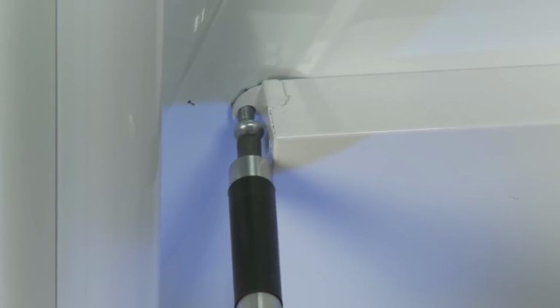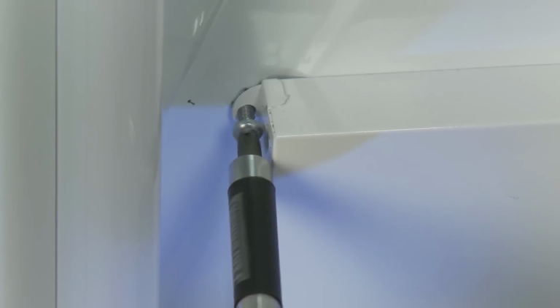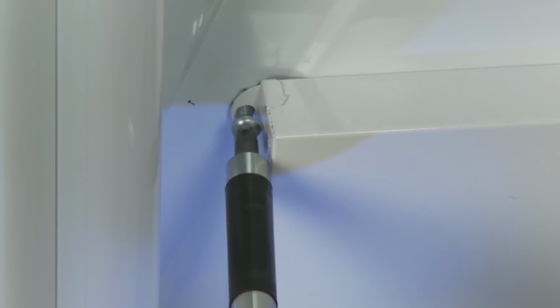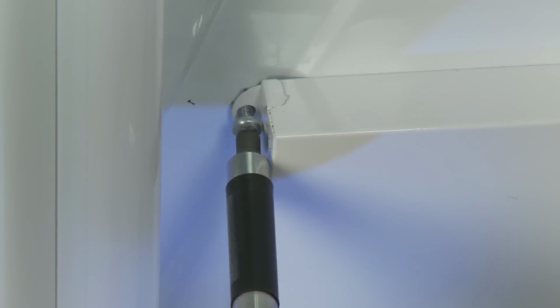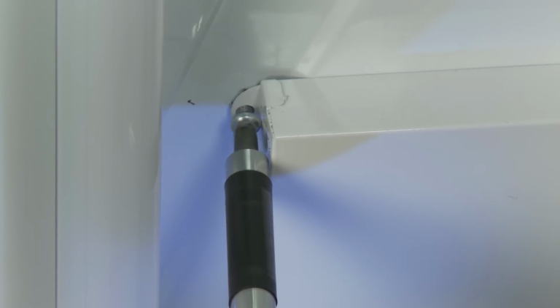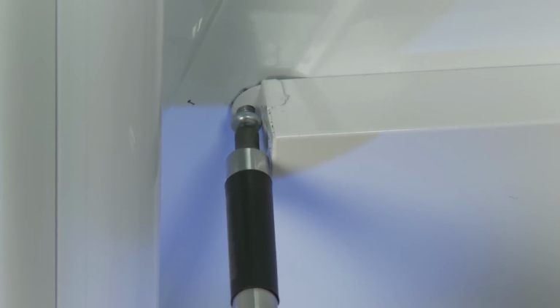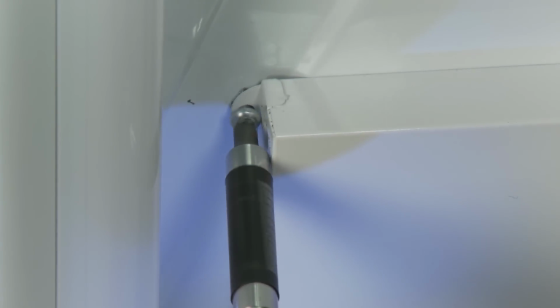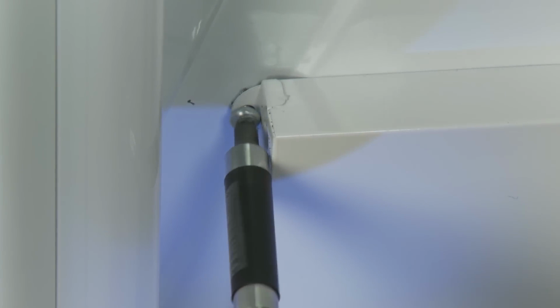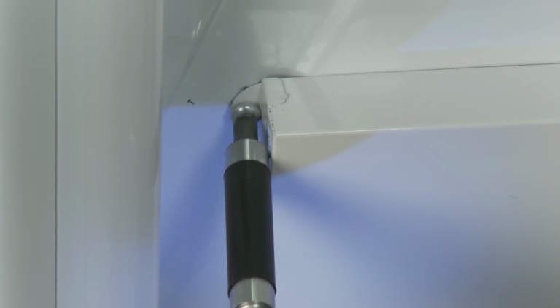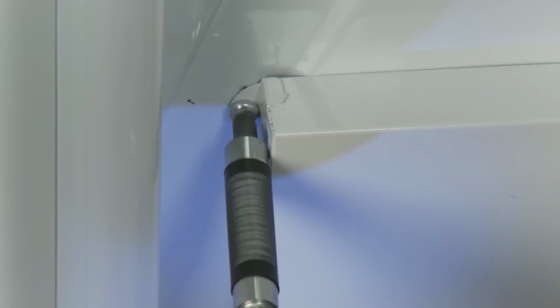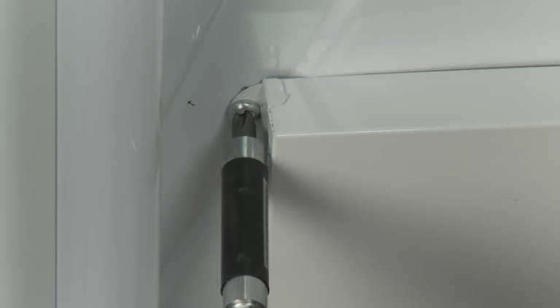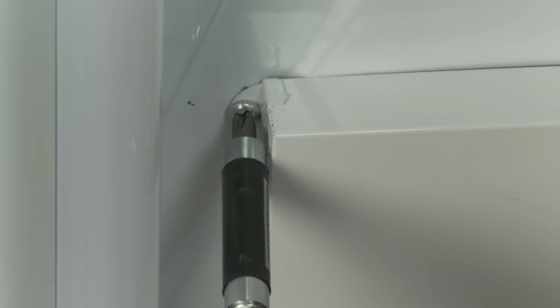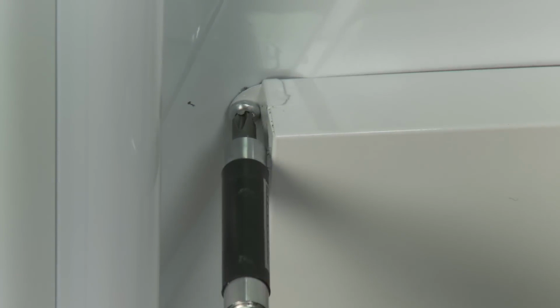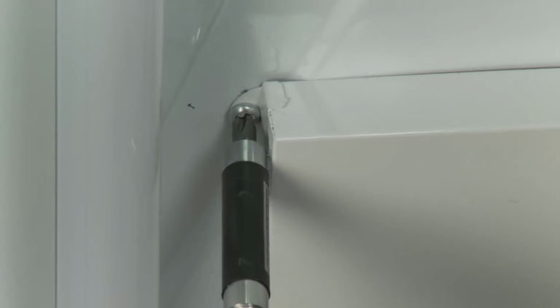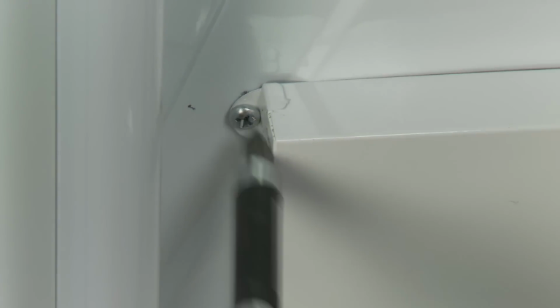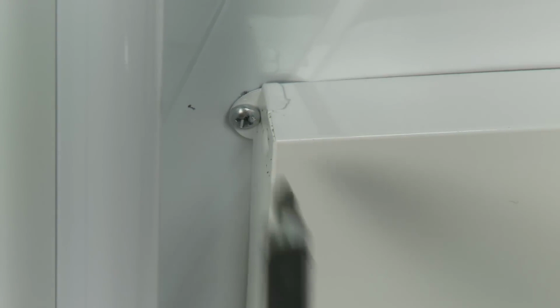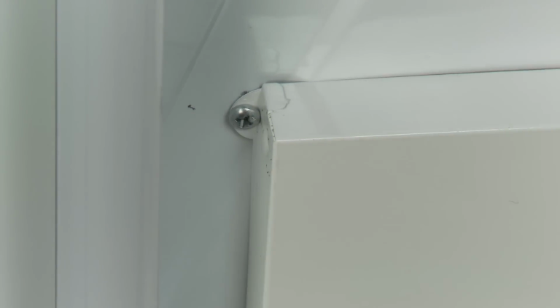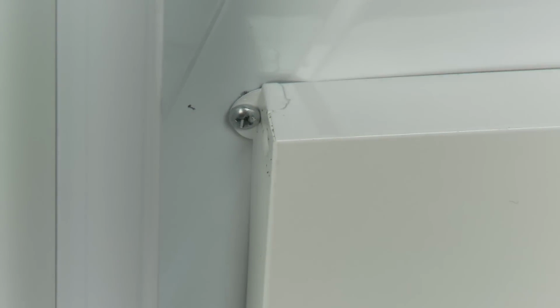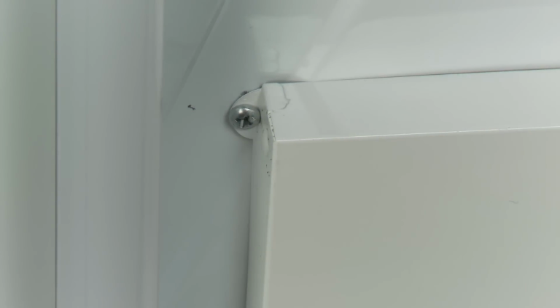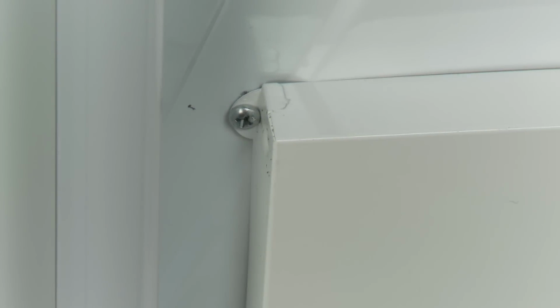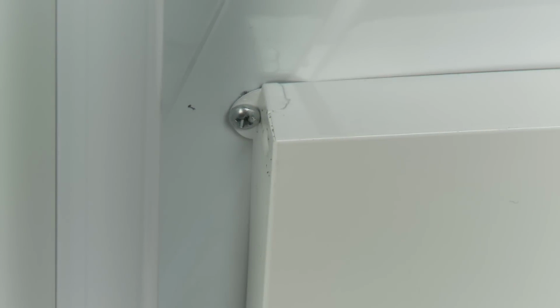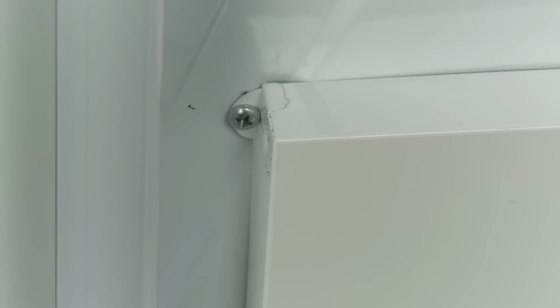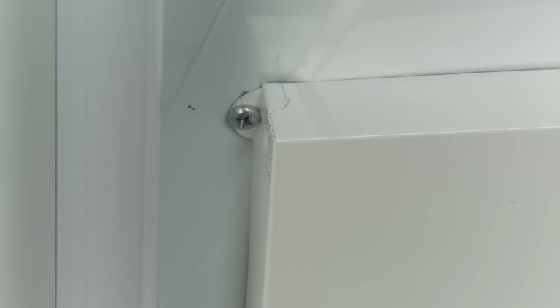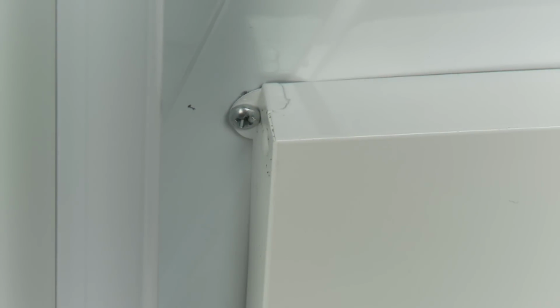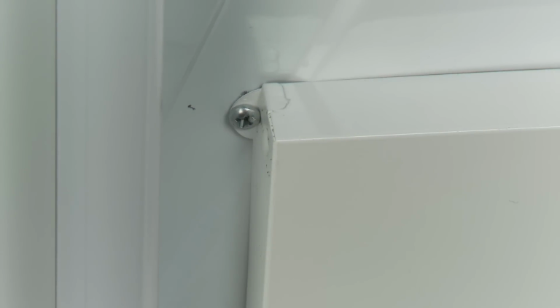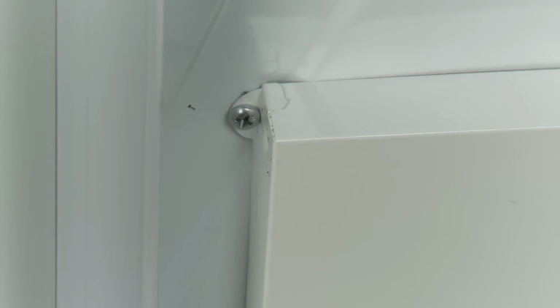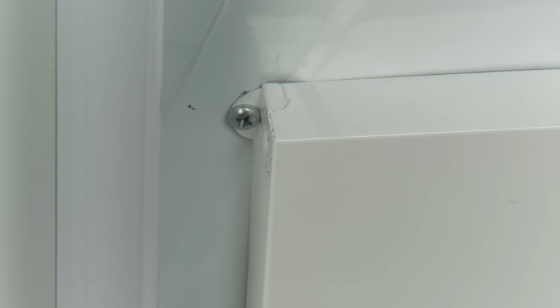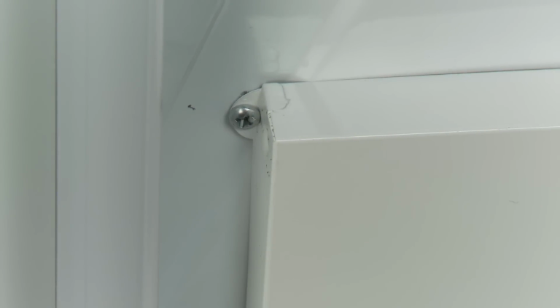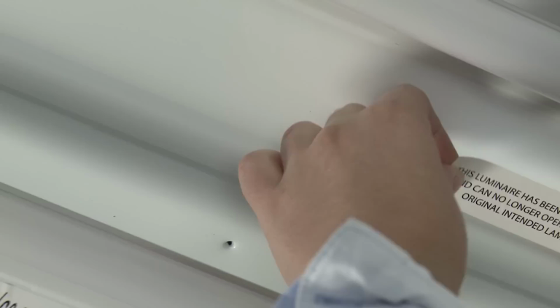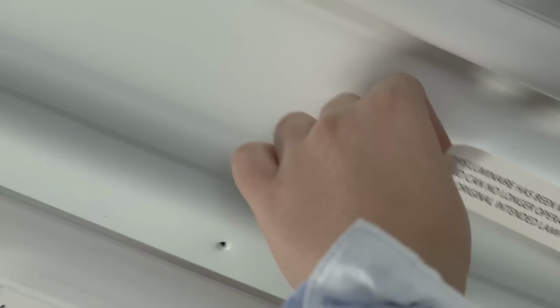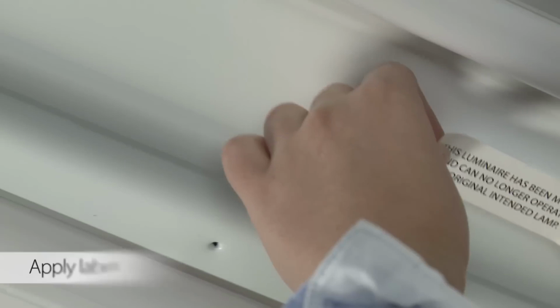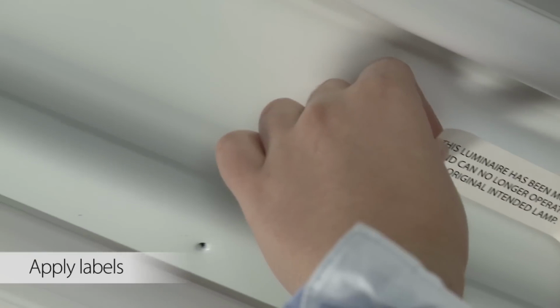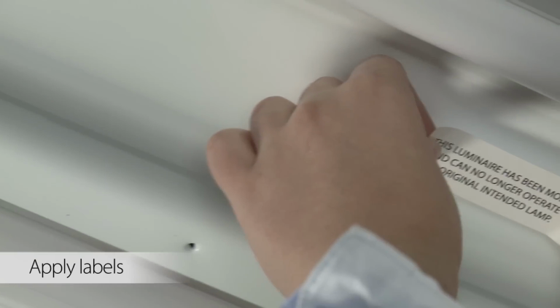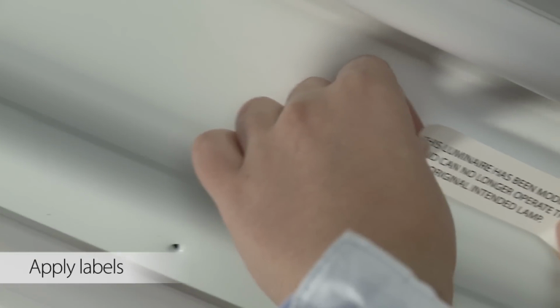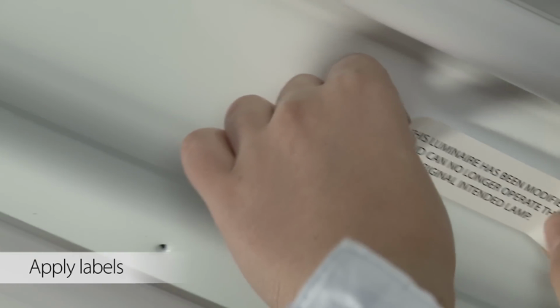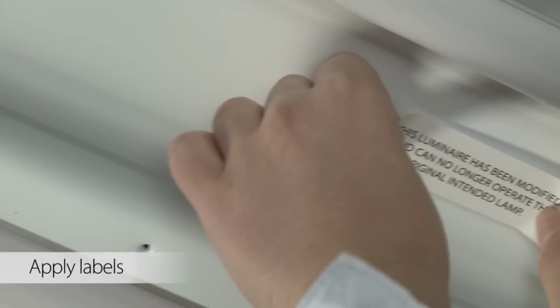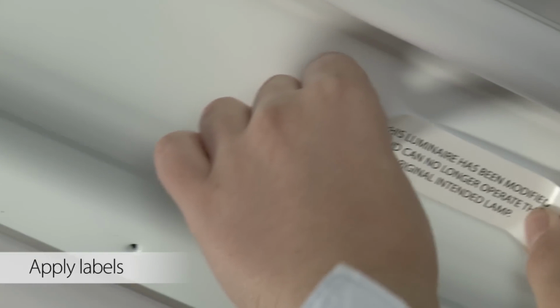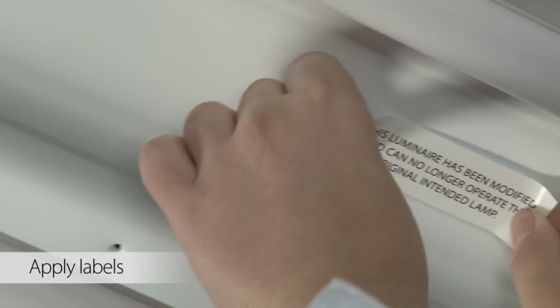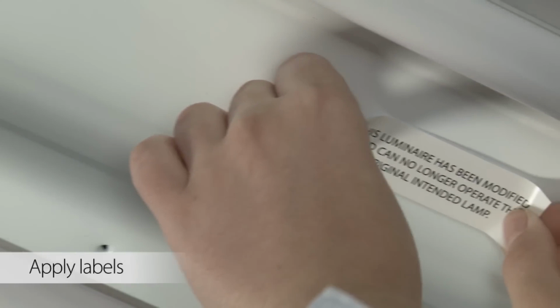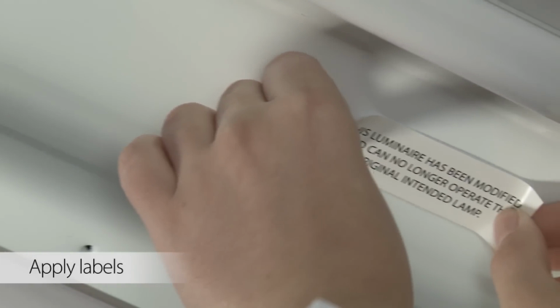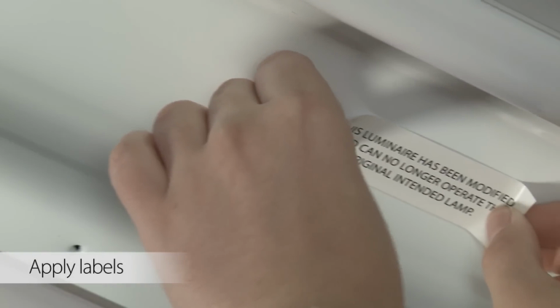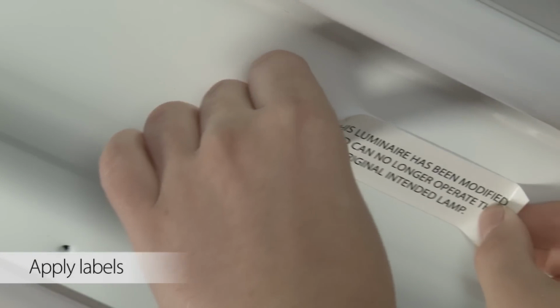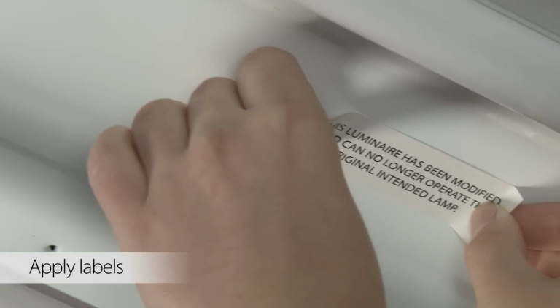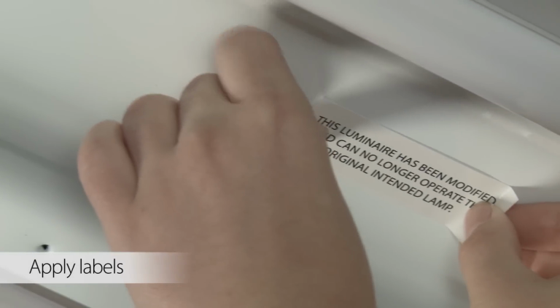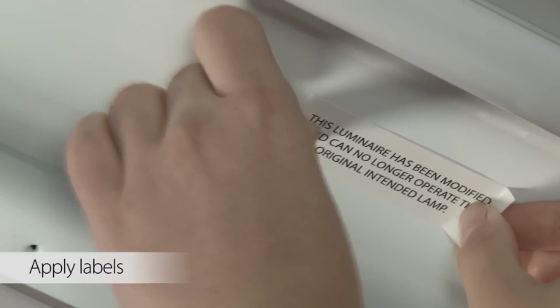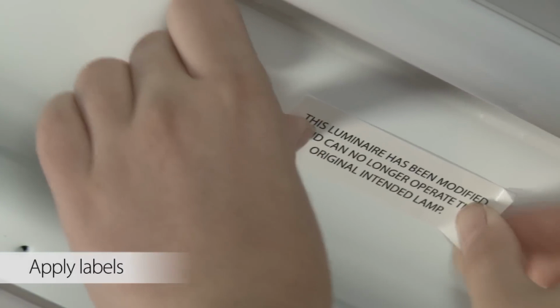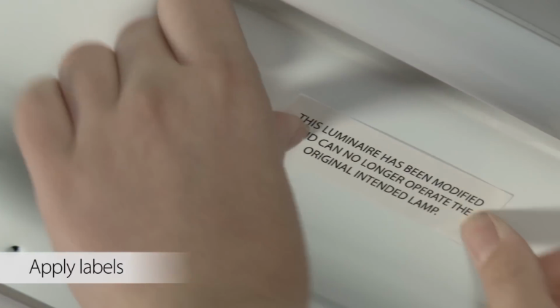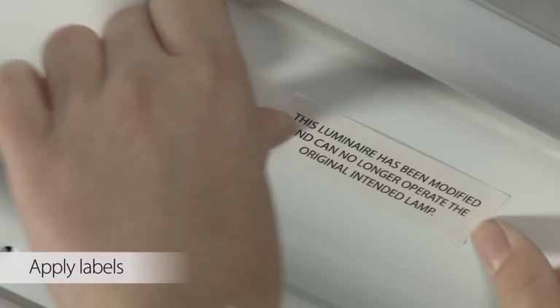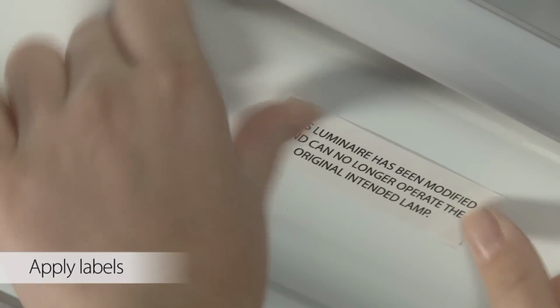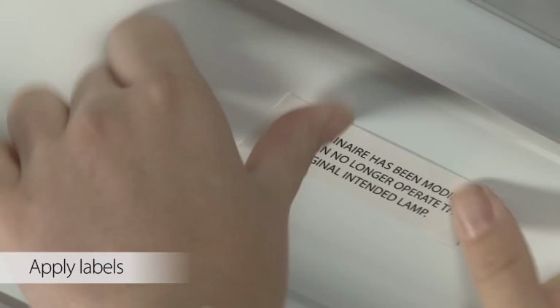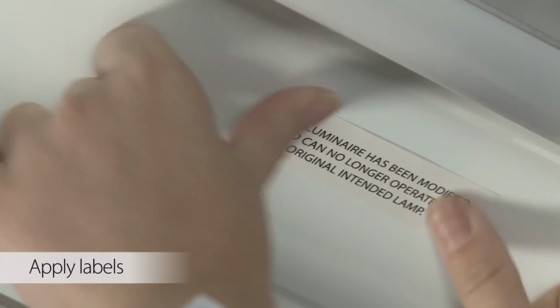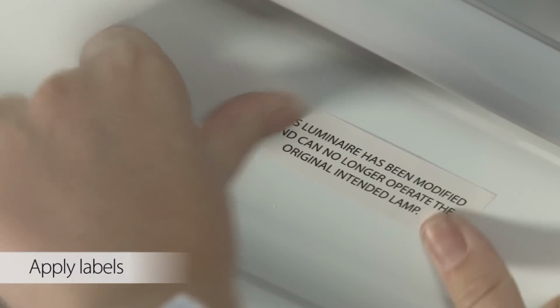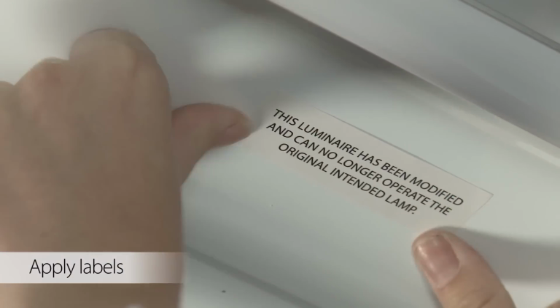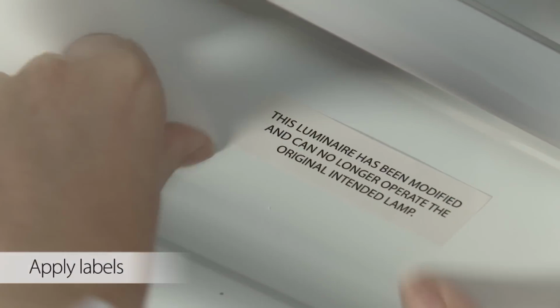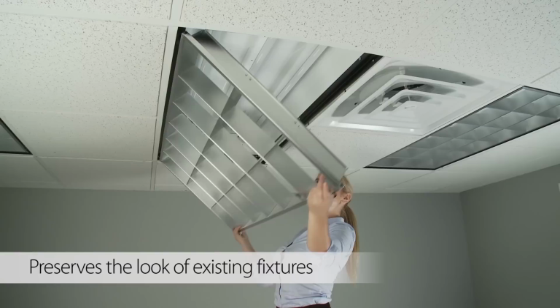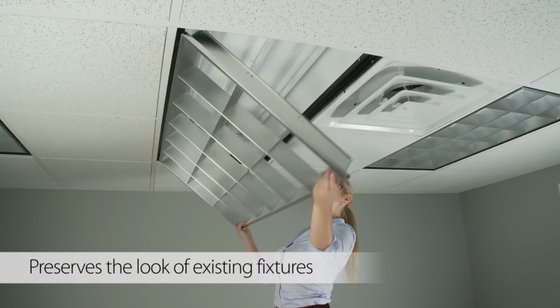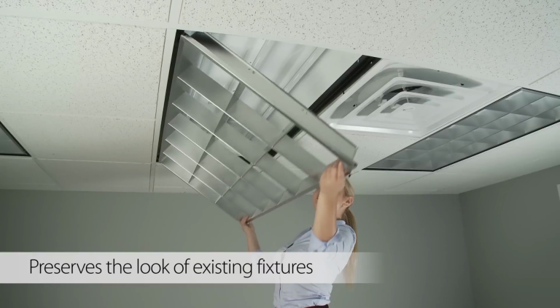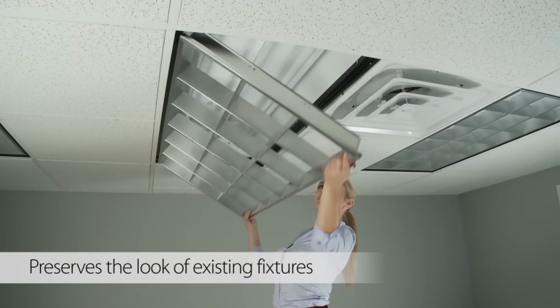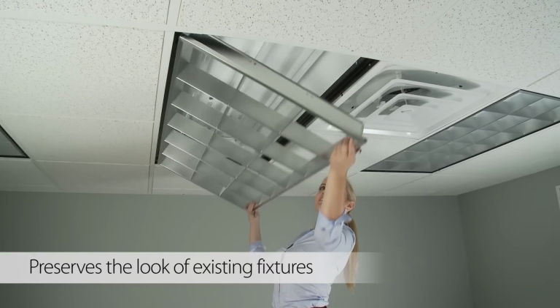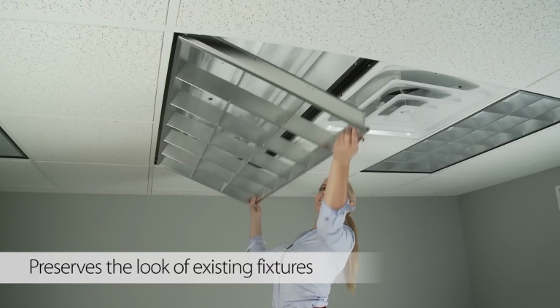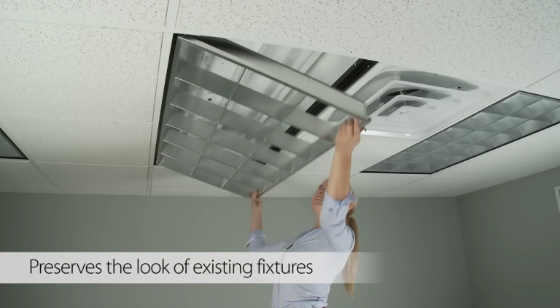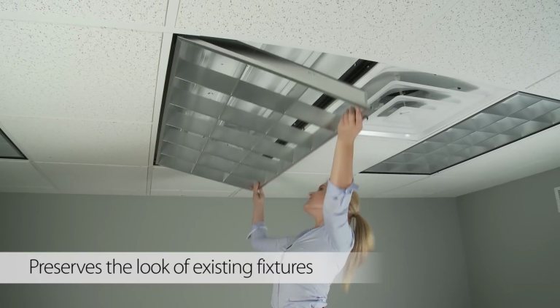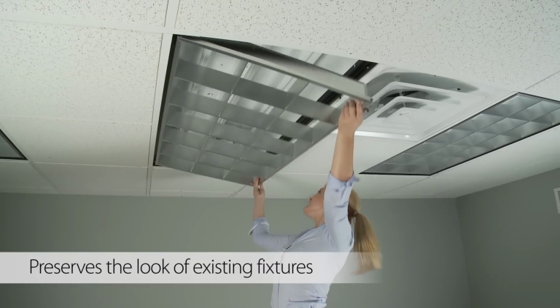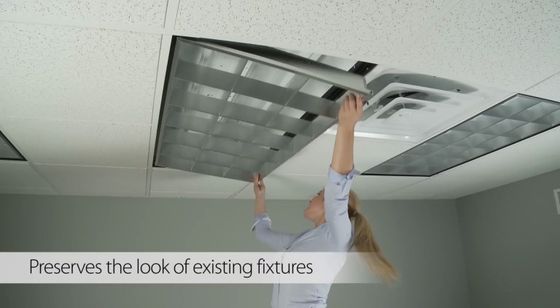Cover both connectors and the incoming electrical wires using the provided magnetic junction box cover. Then secure with self-tapping screws. Apply the included labels to the fixture and close the cover.